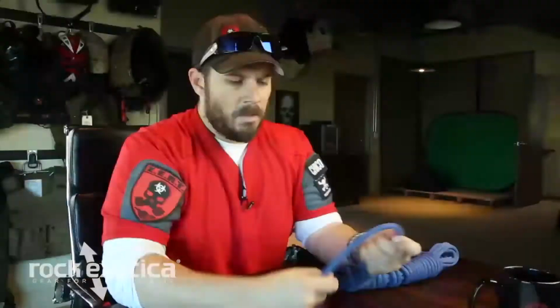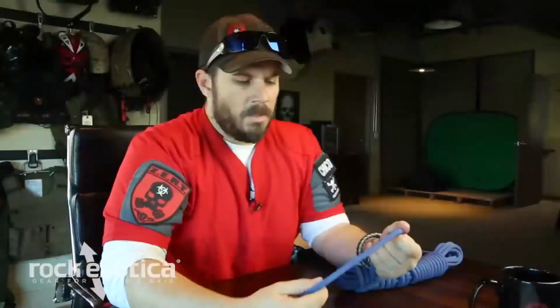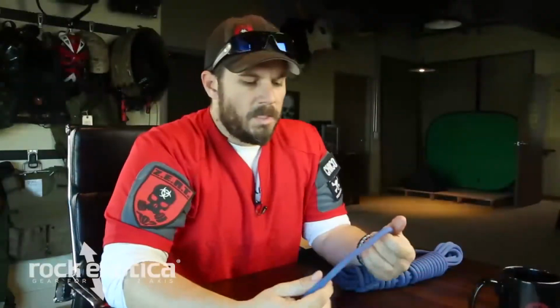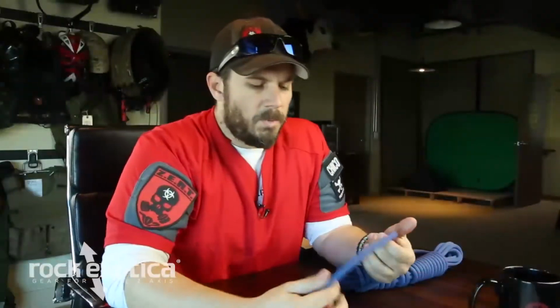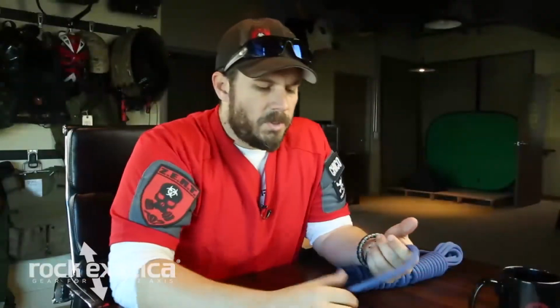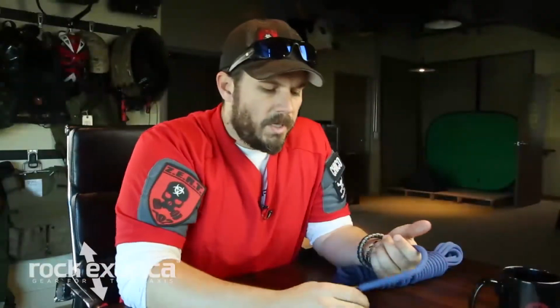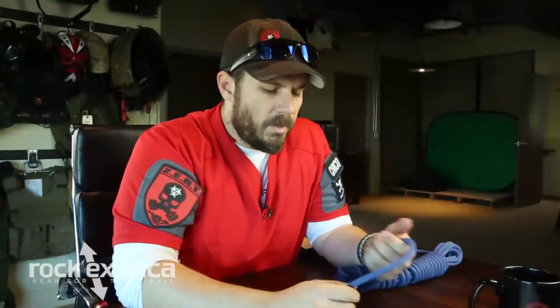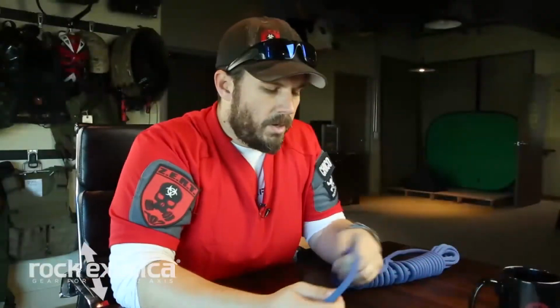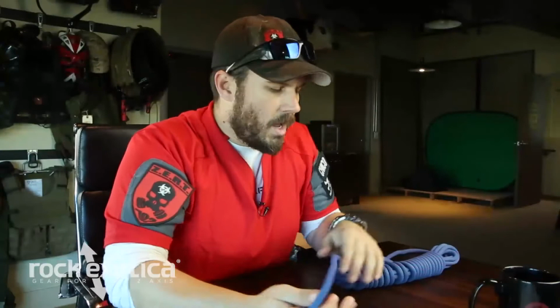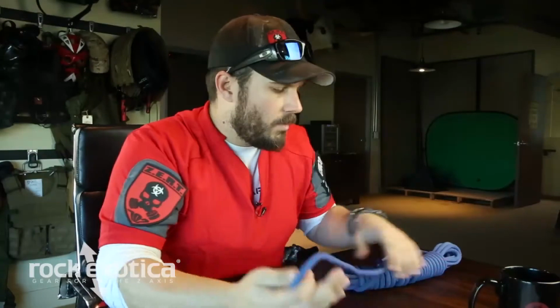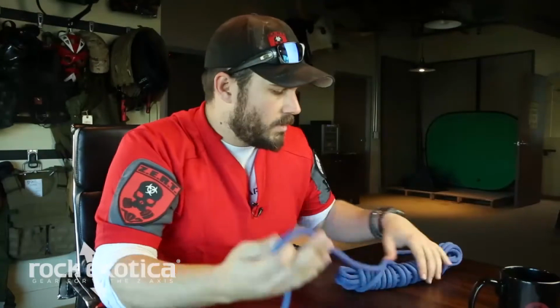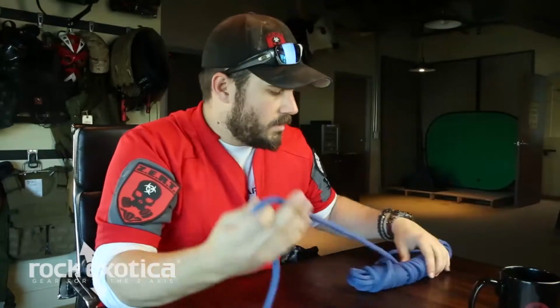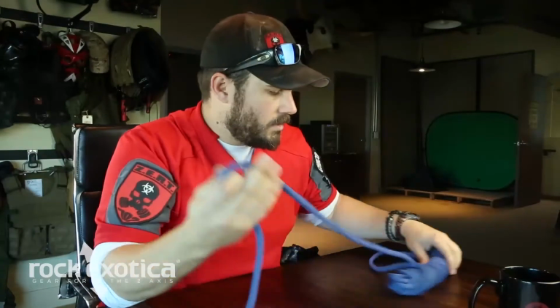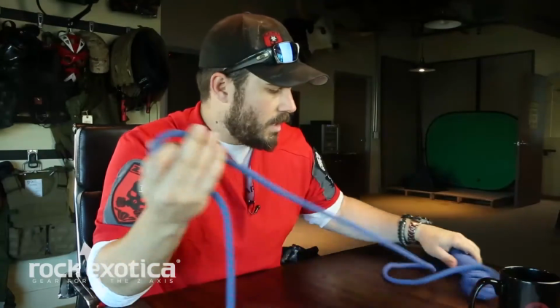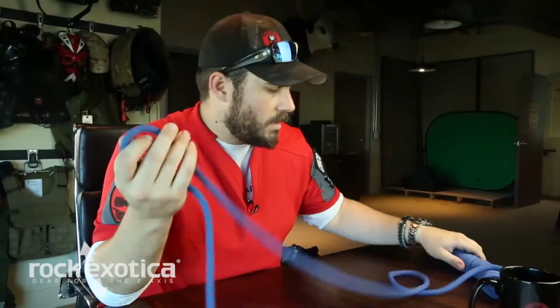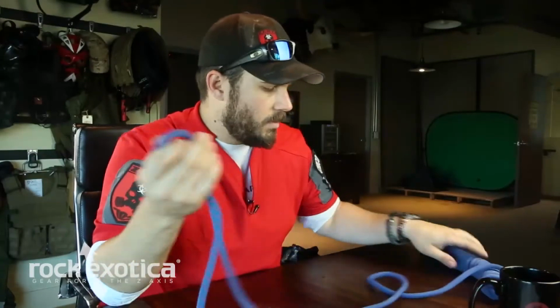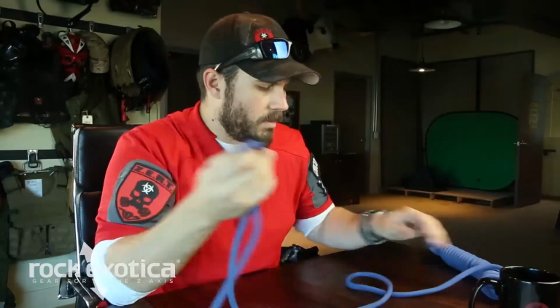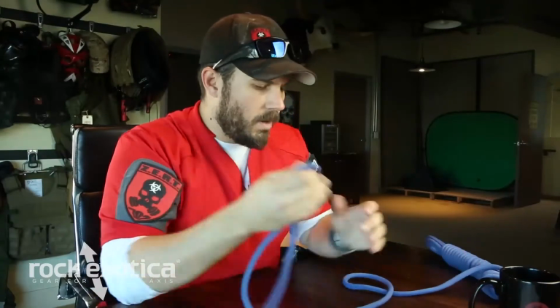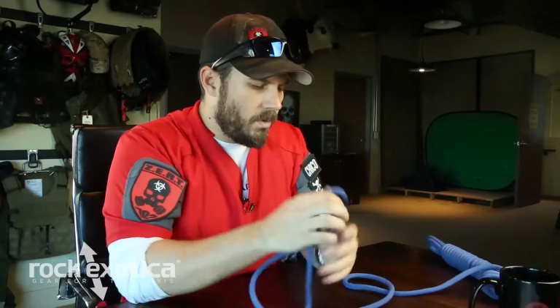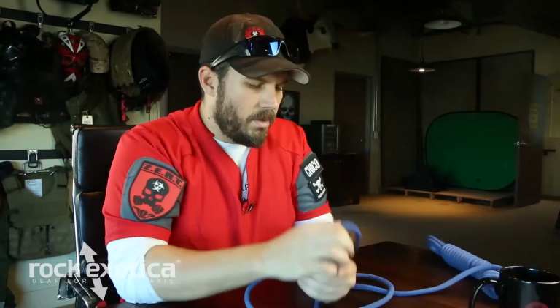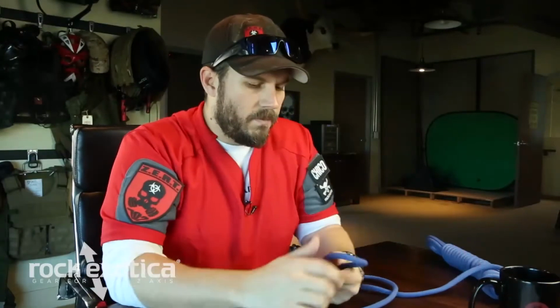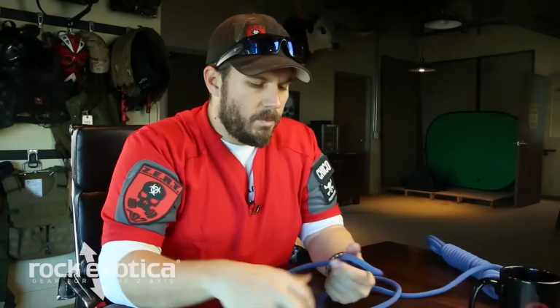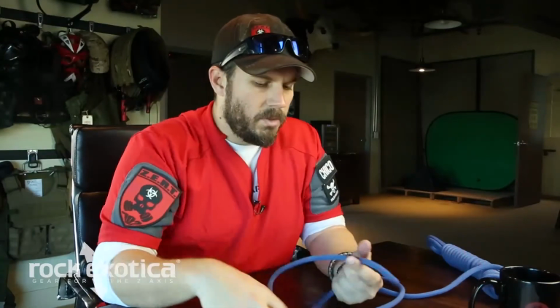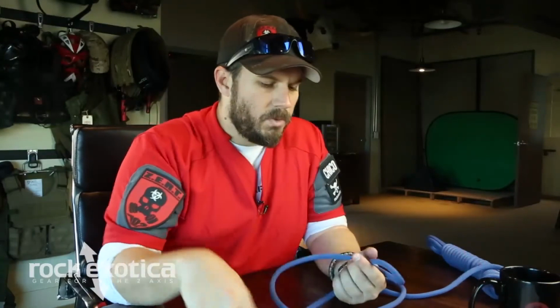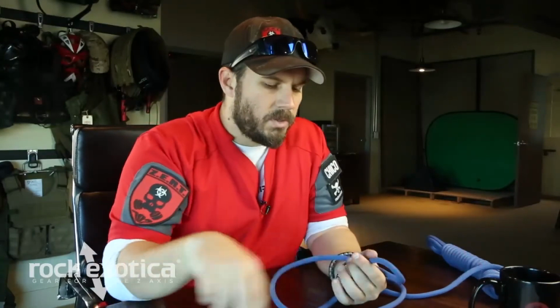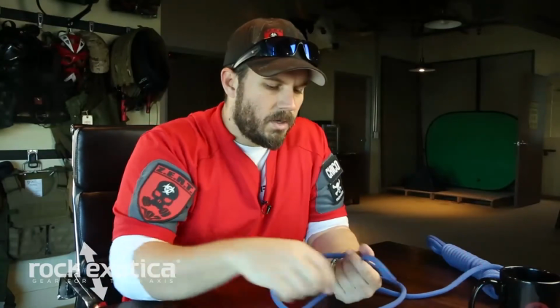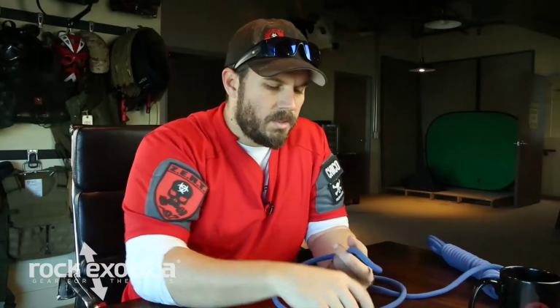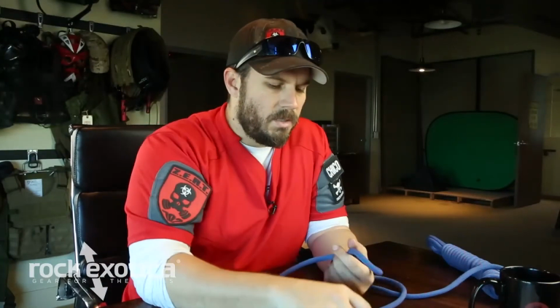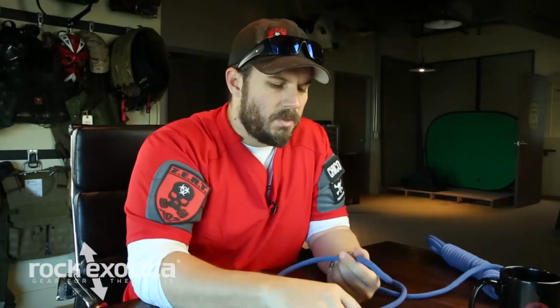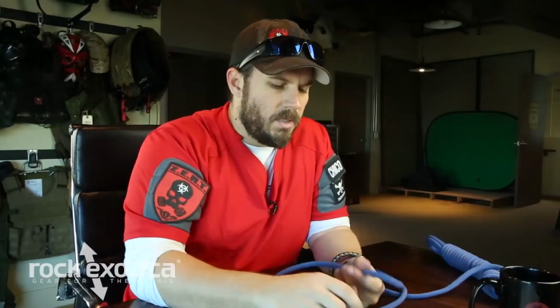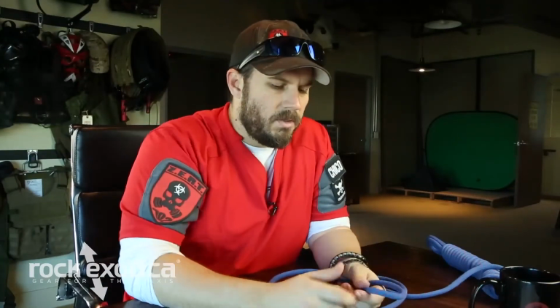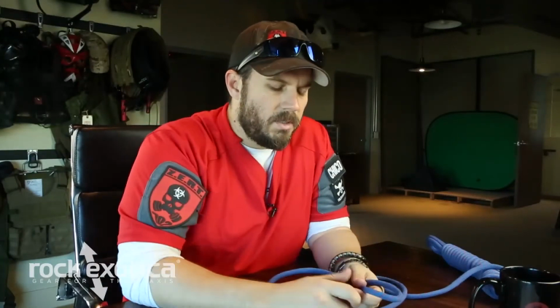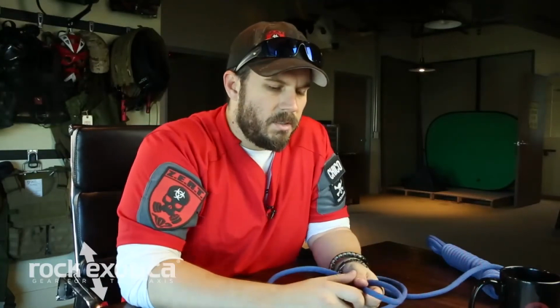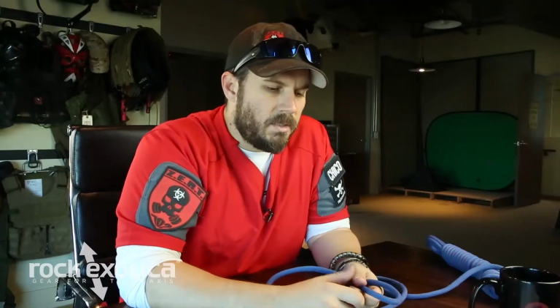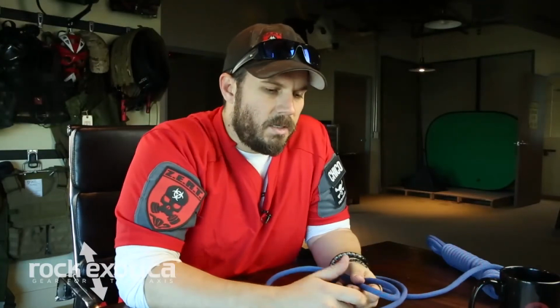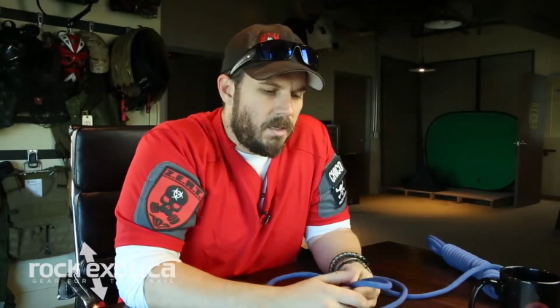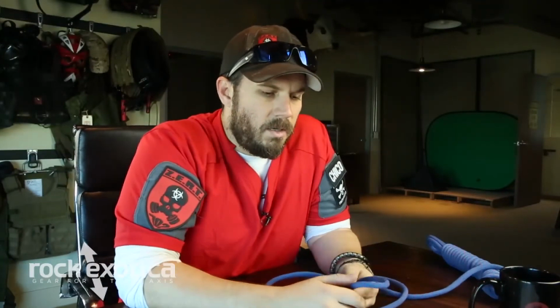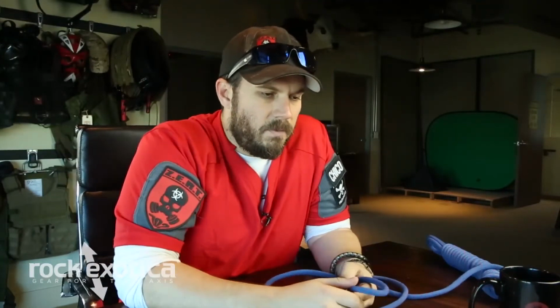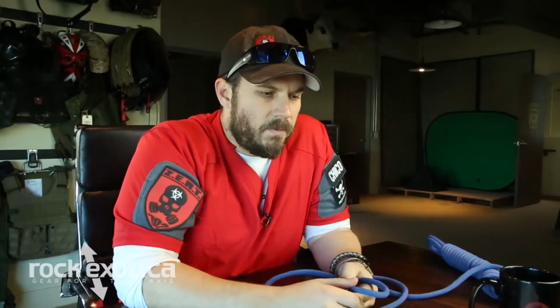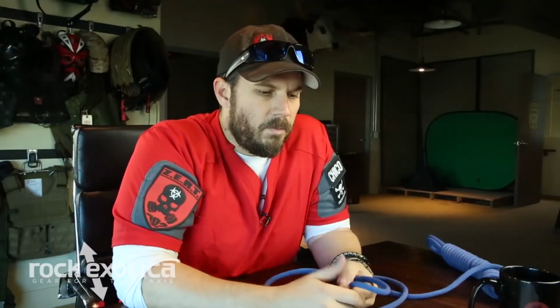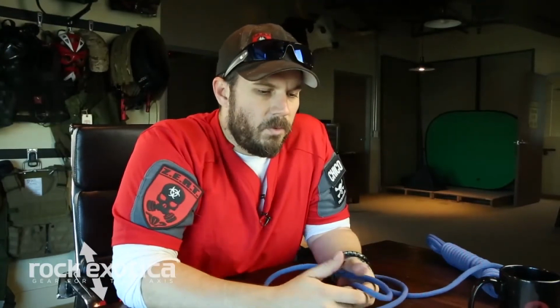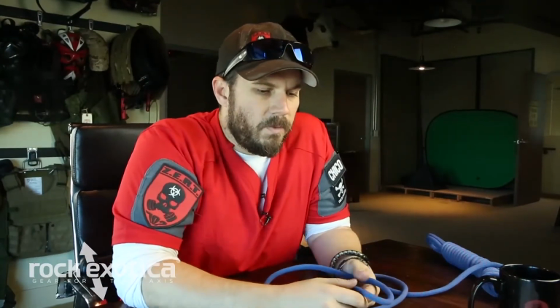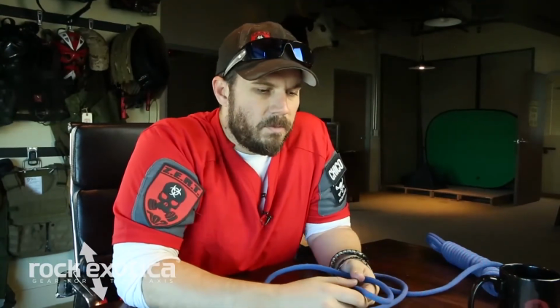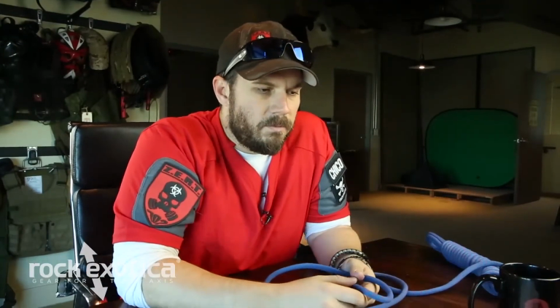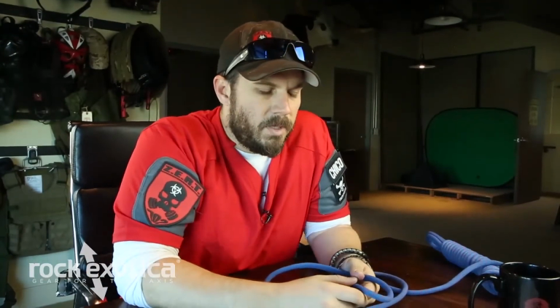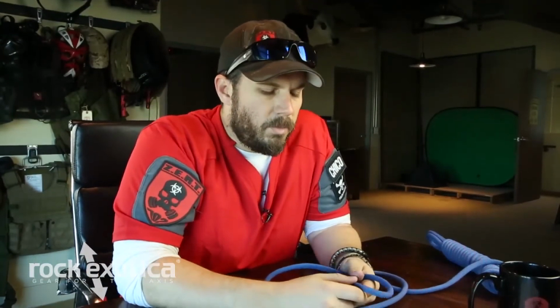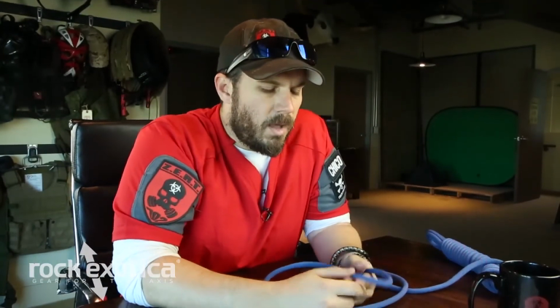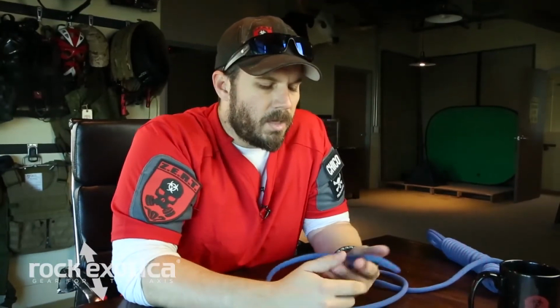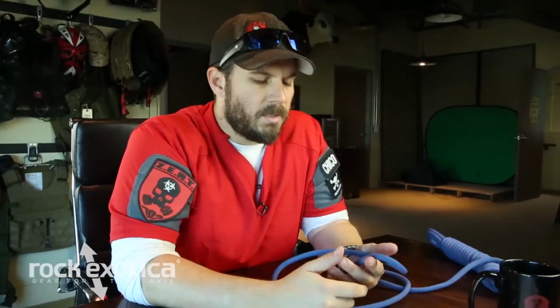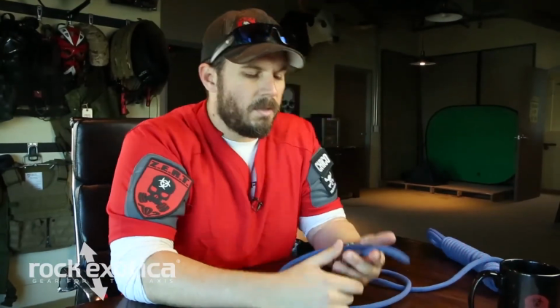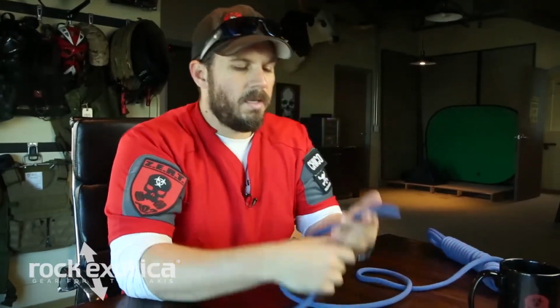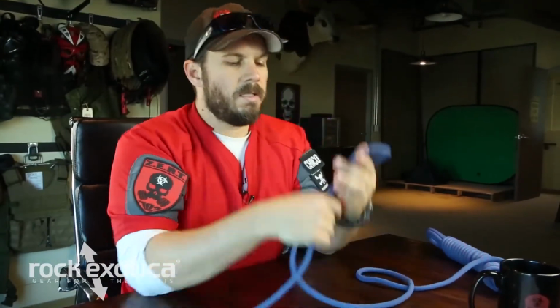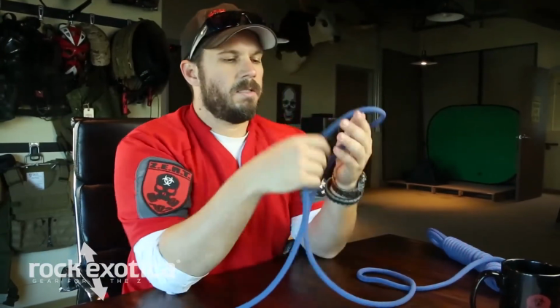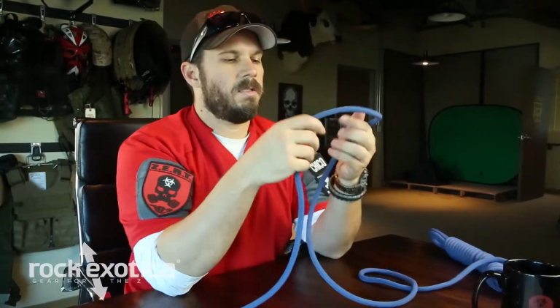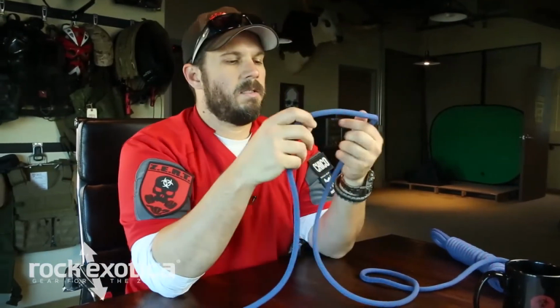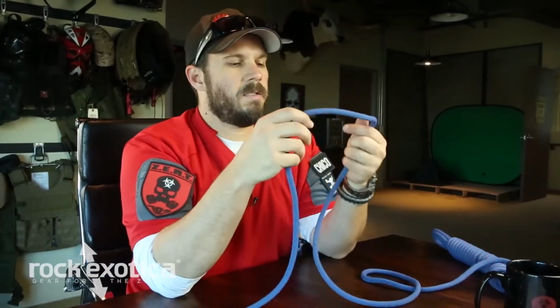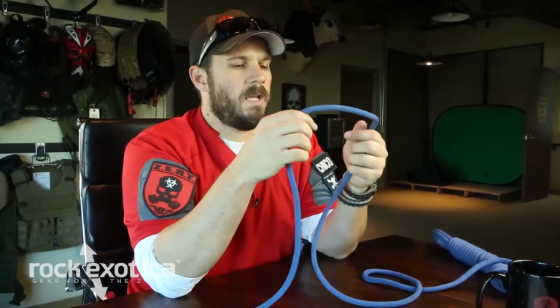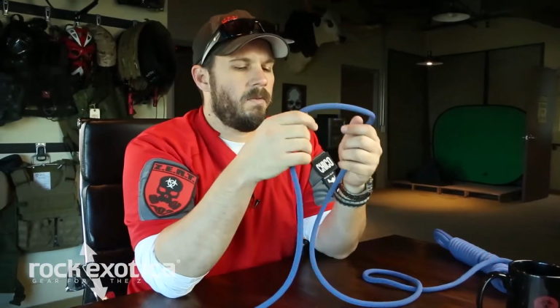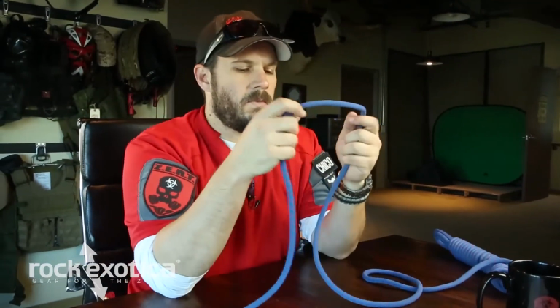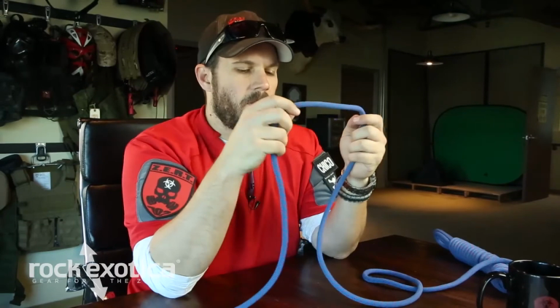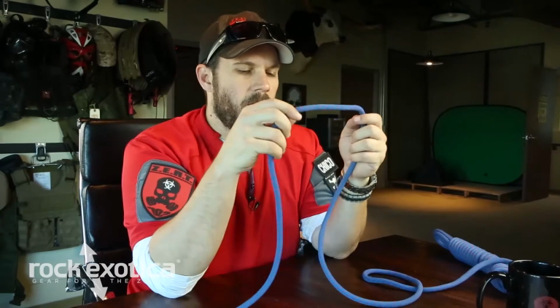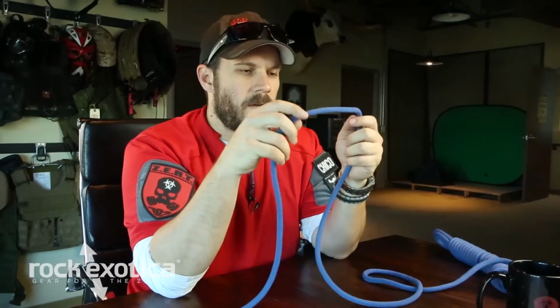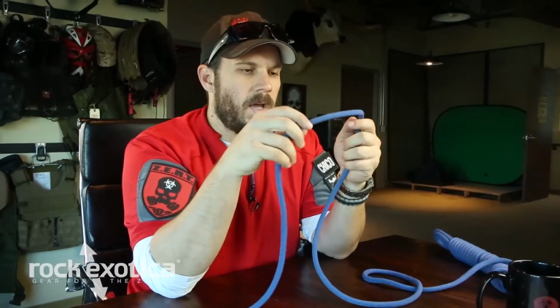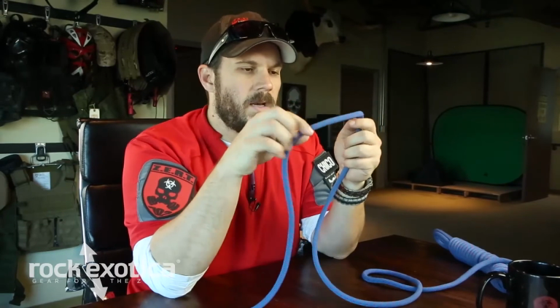This particular knot was taught to me by one of the FEMA USAR teams. They use it for moving big blocks and things, and it's kind of a fun little knot.